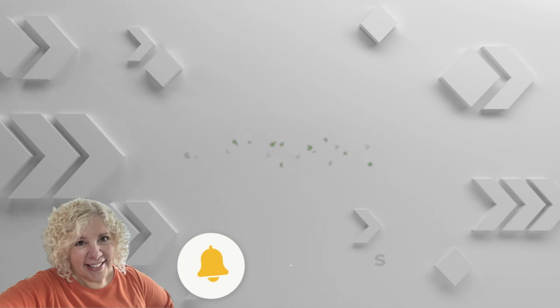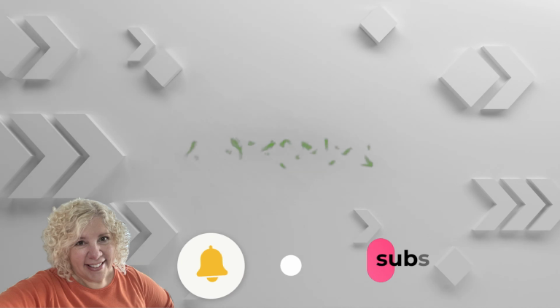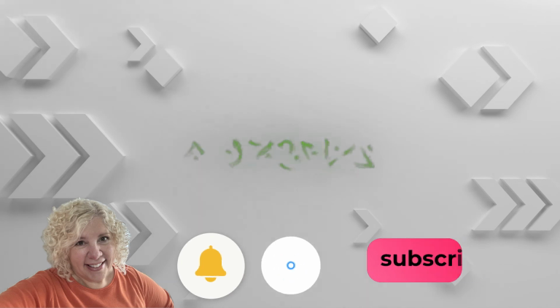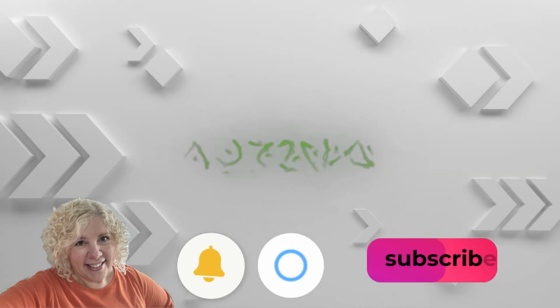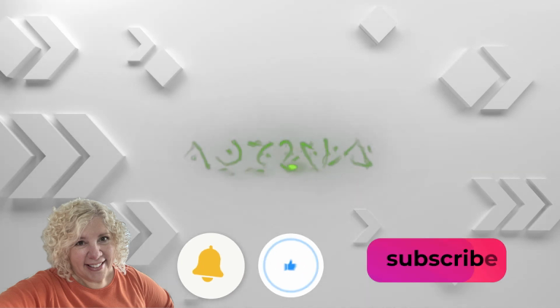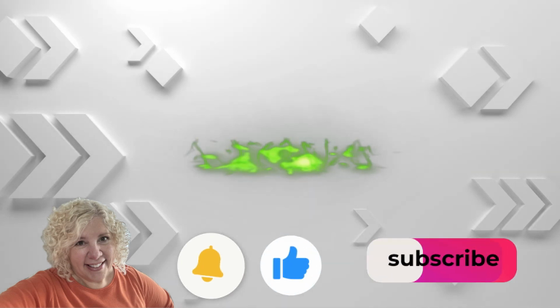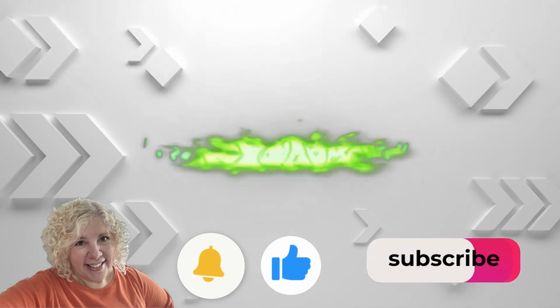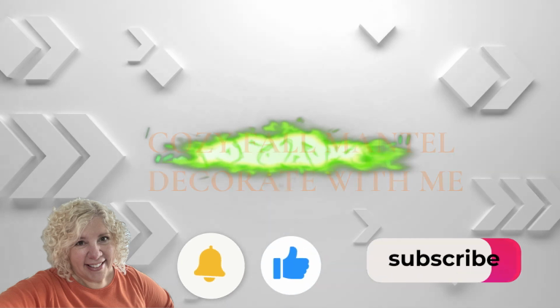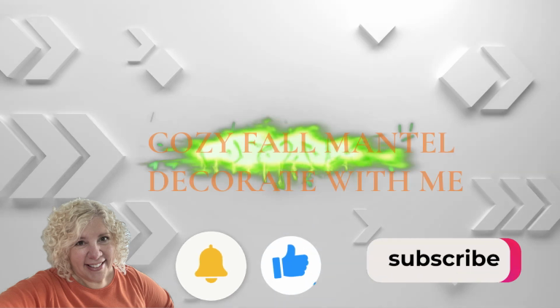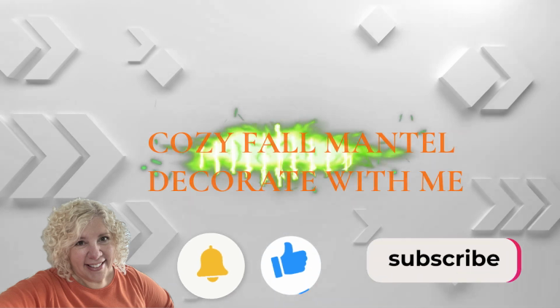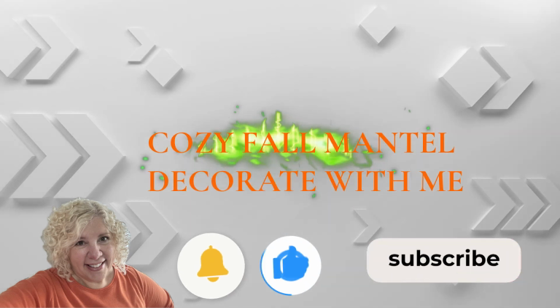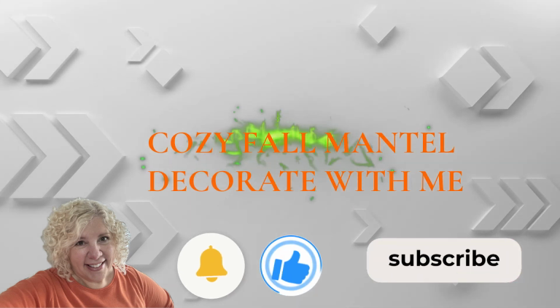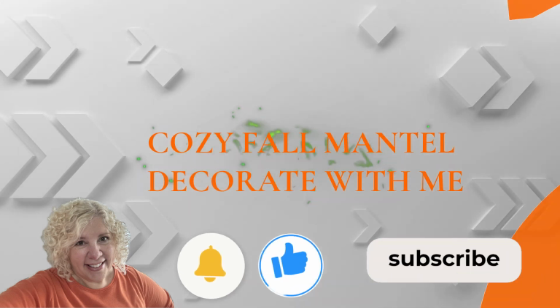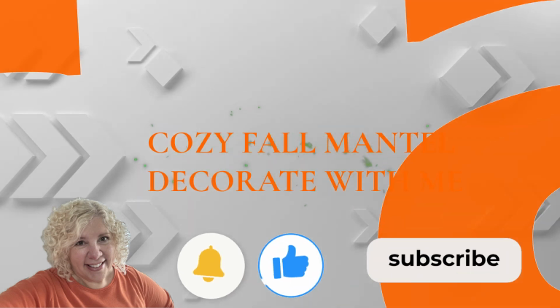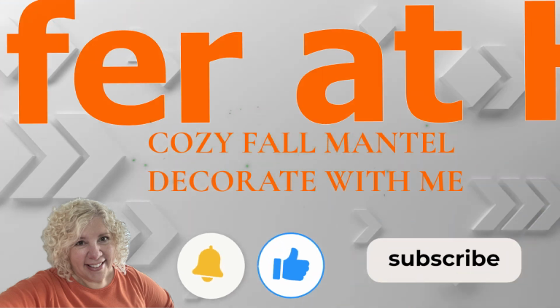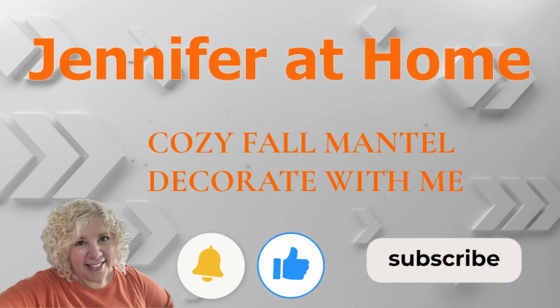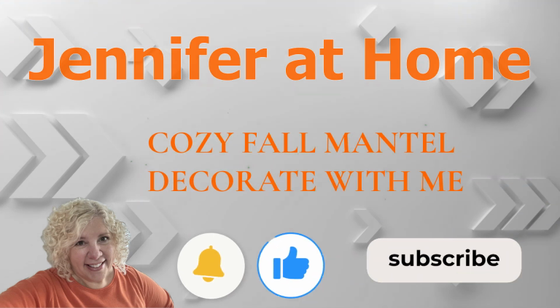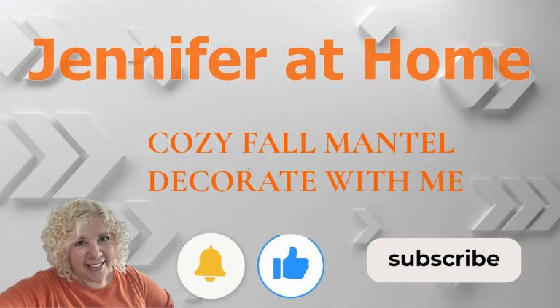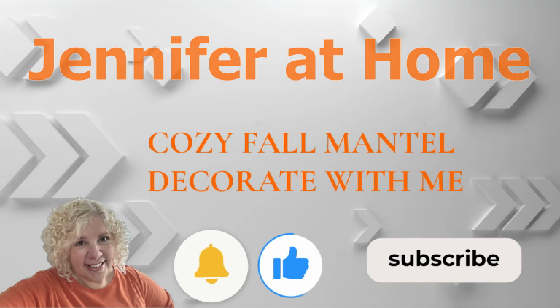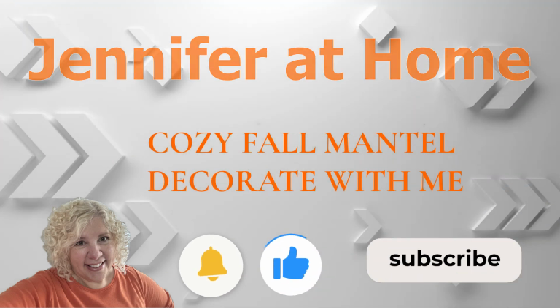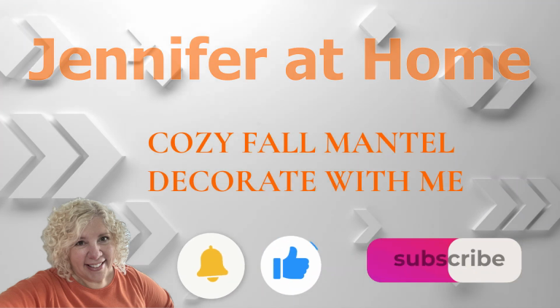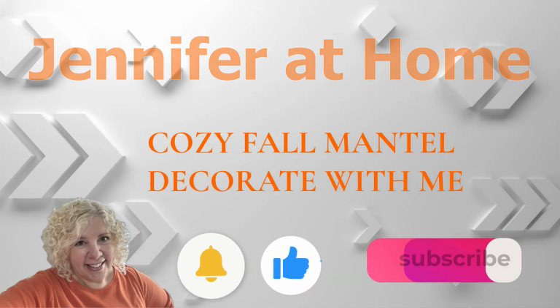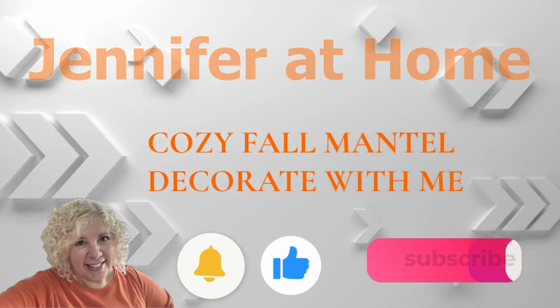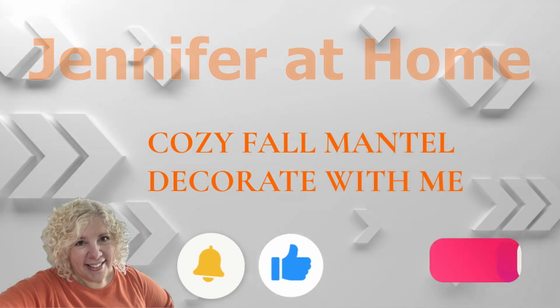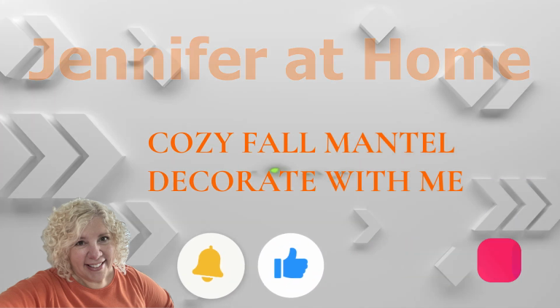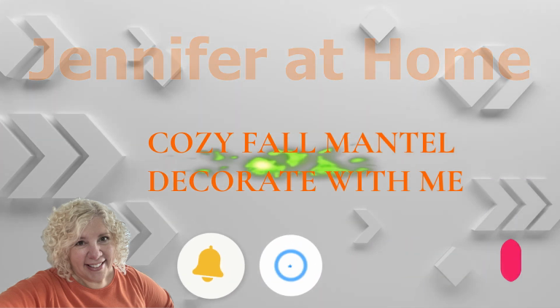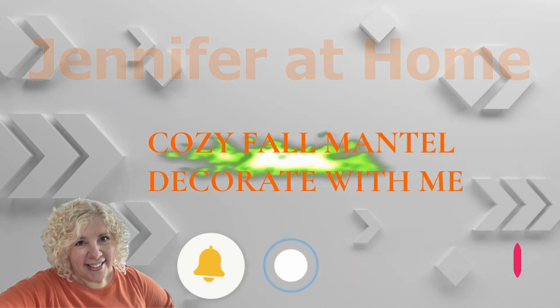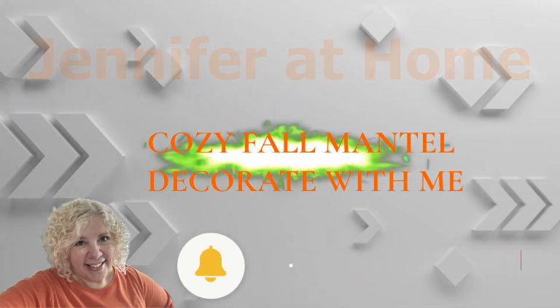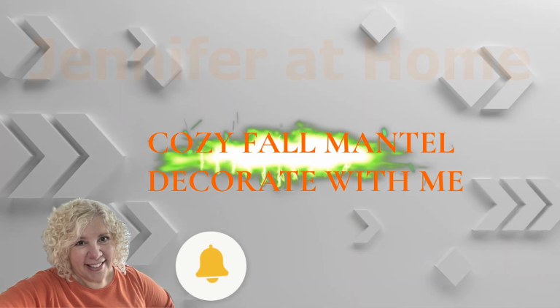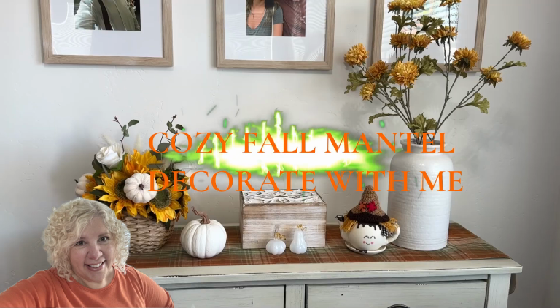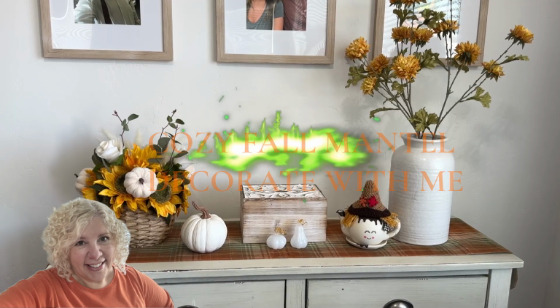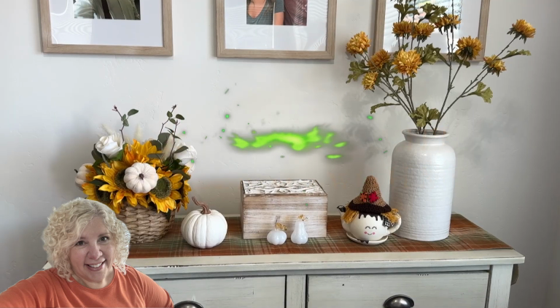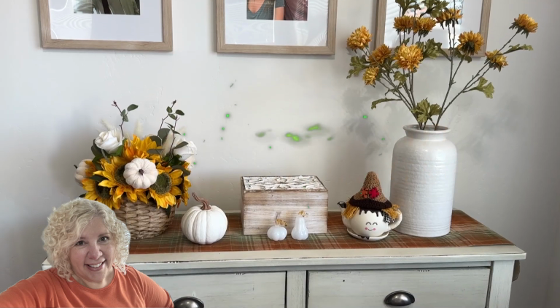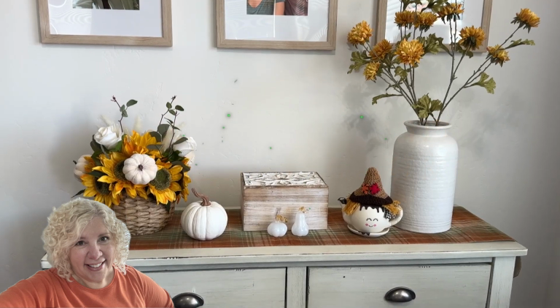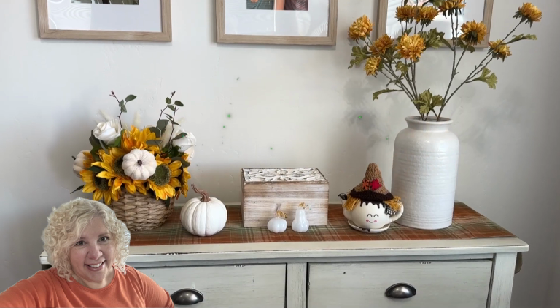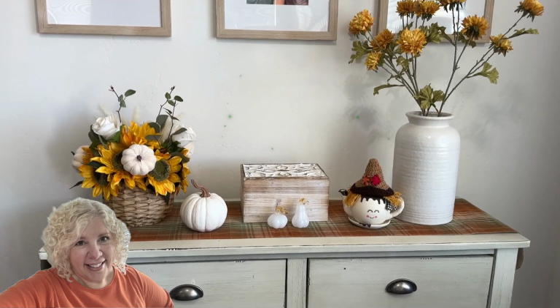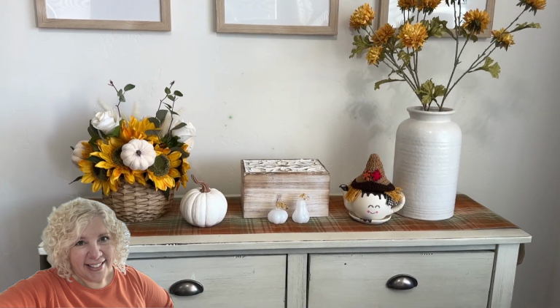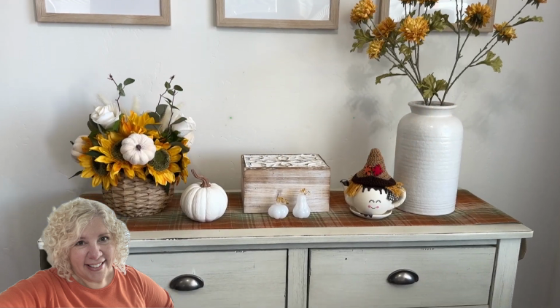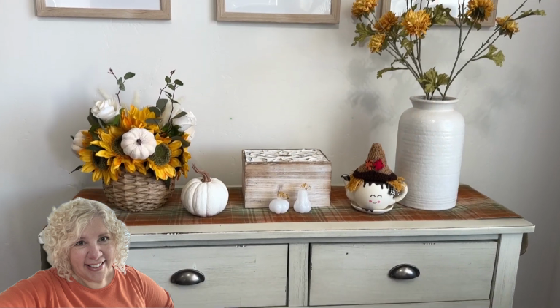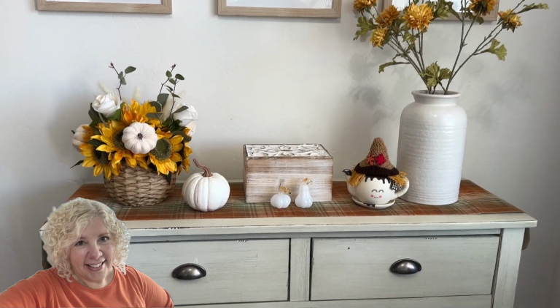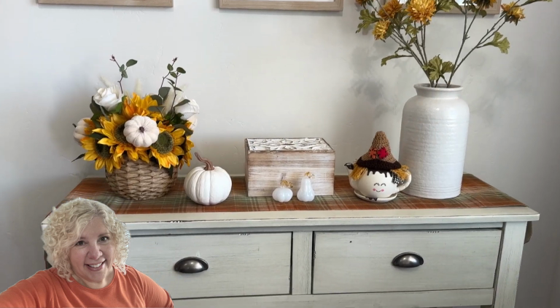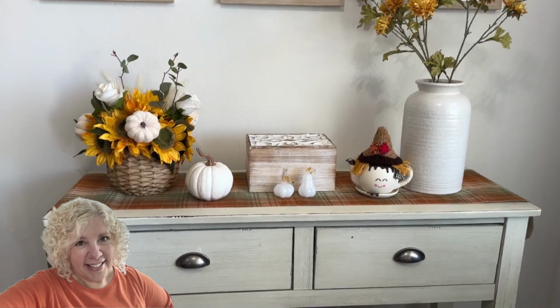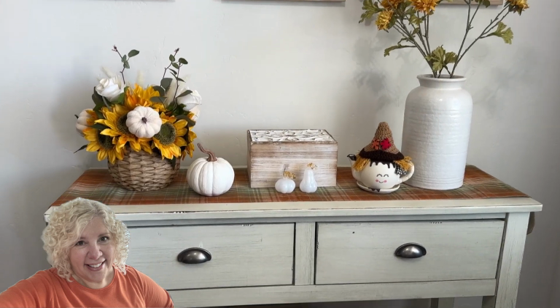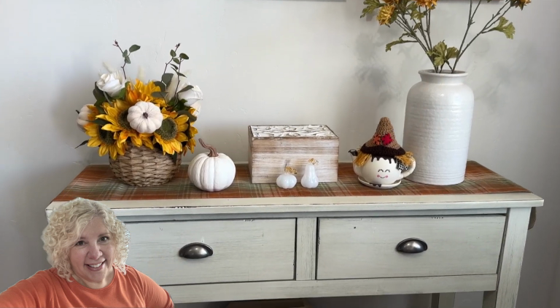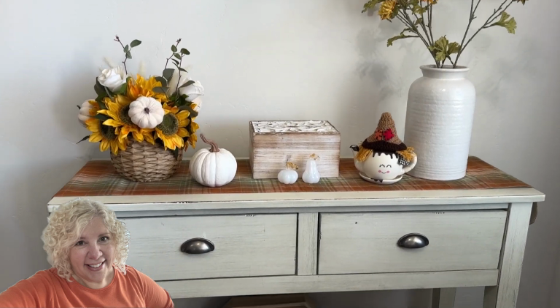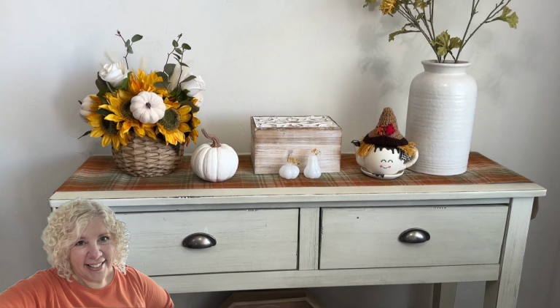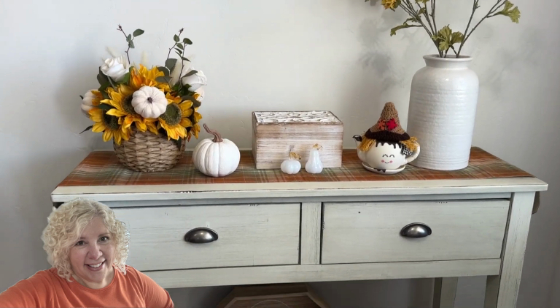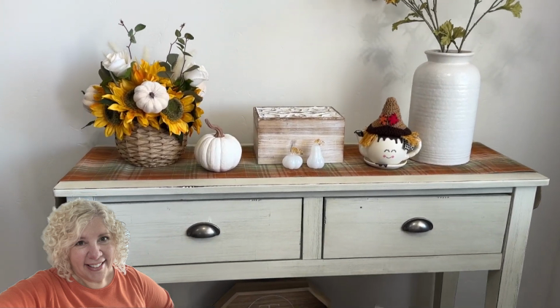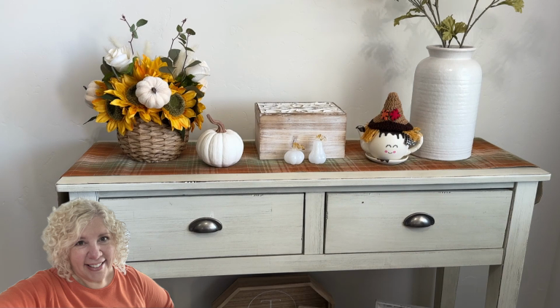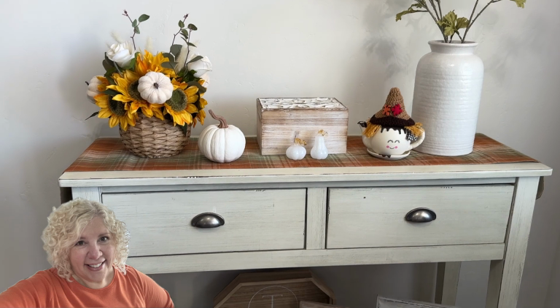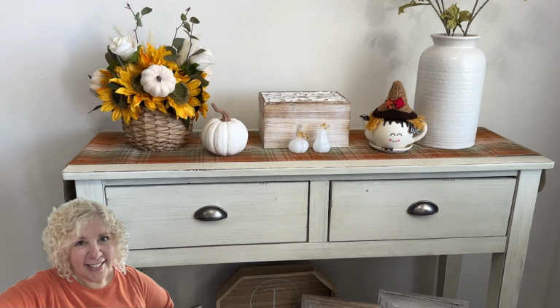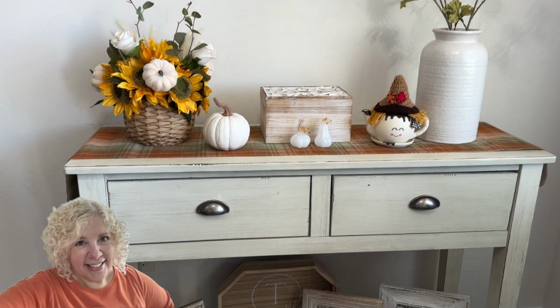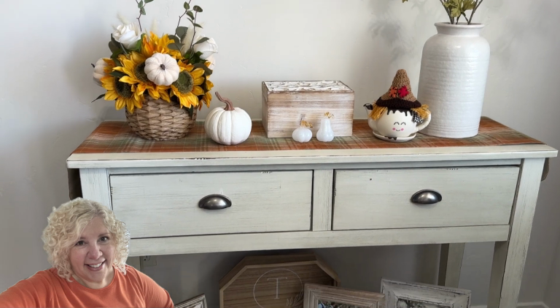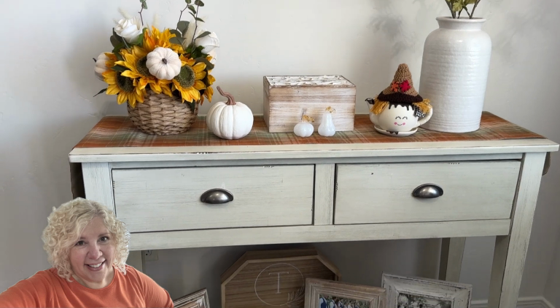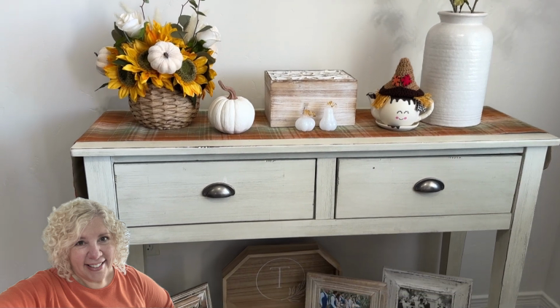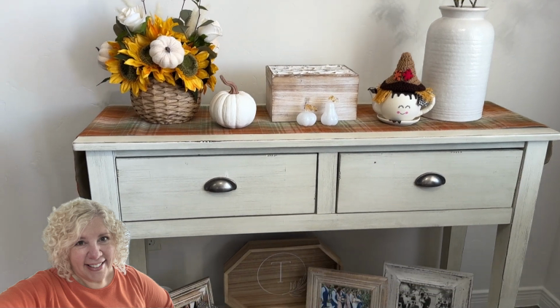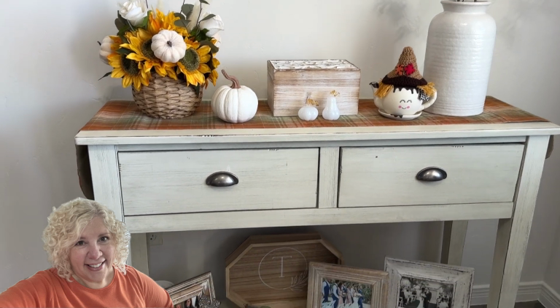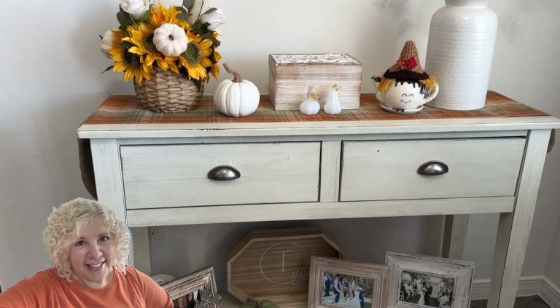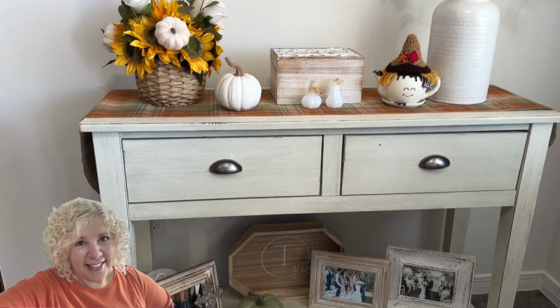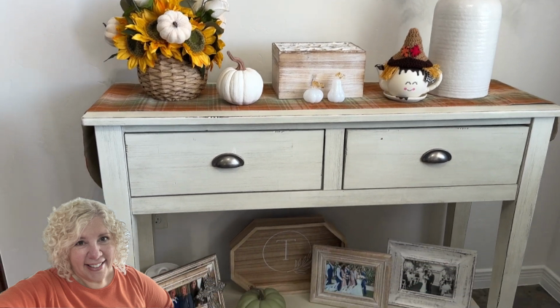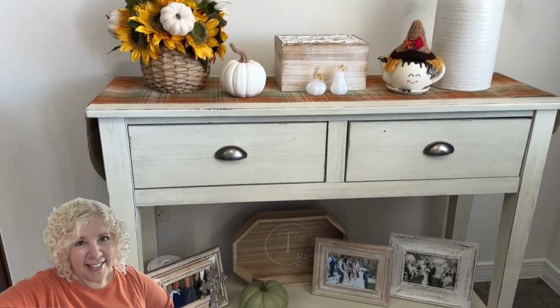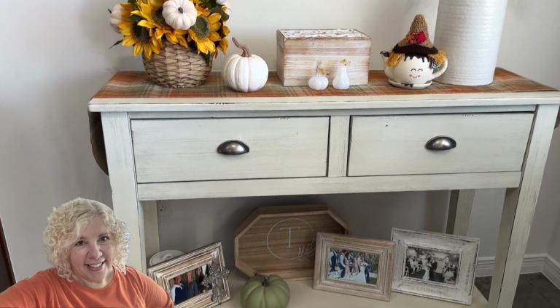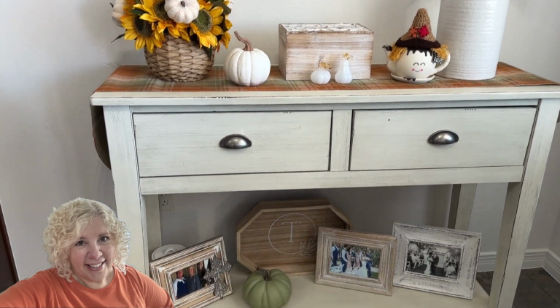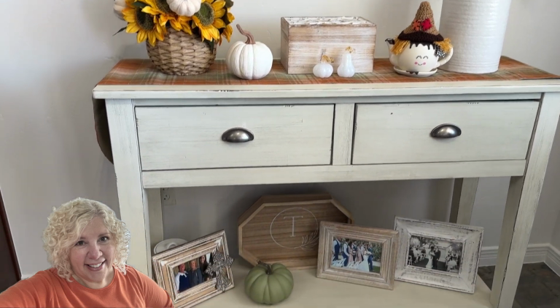Hi, I'm Jennifer with Jennifer at Home. I'm so happy you're here to join me for this cozy fall mantel decorate with me collaboration.